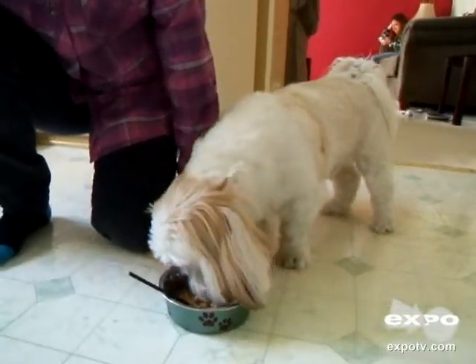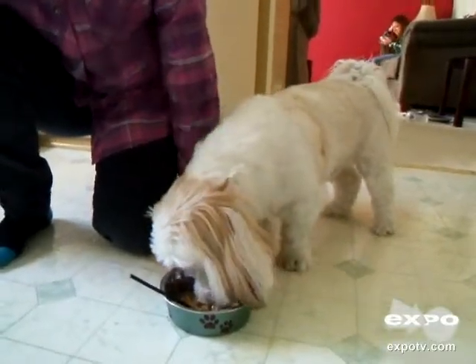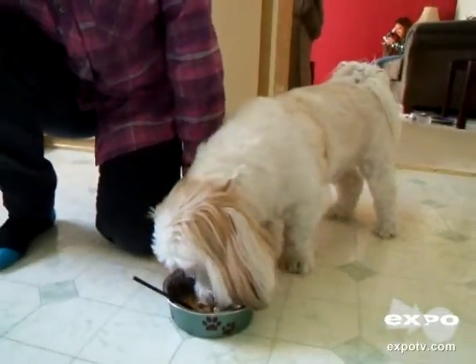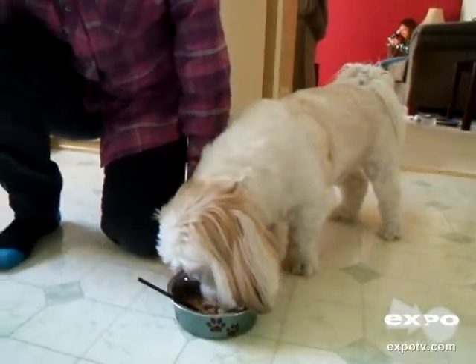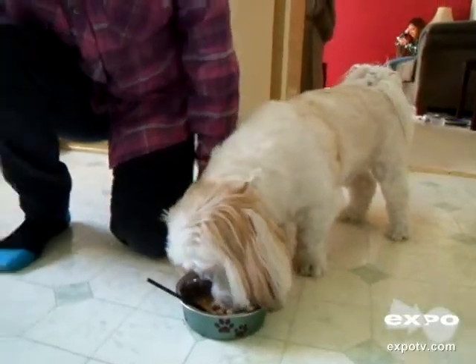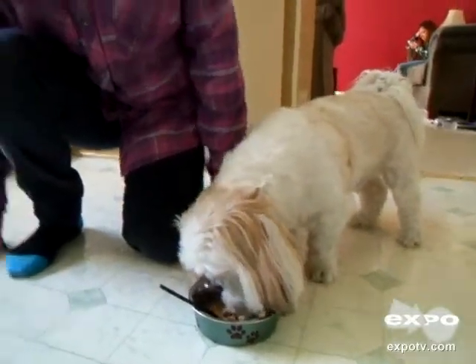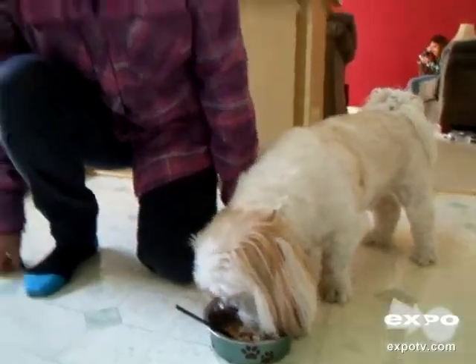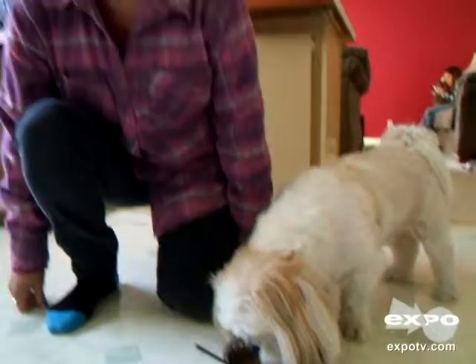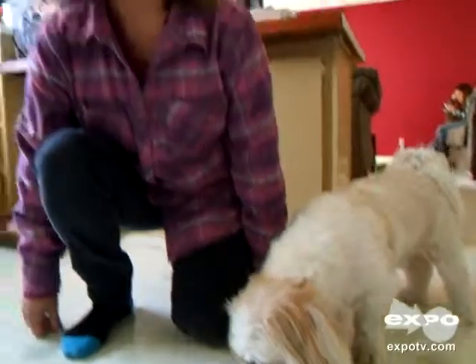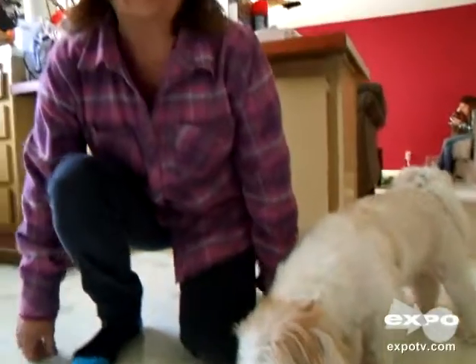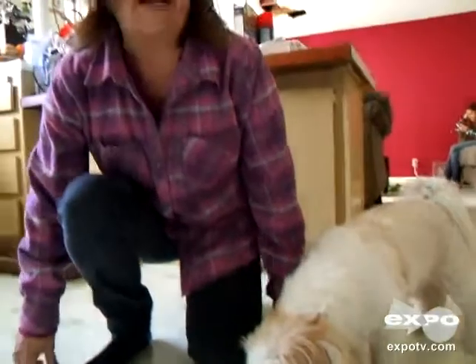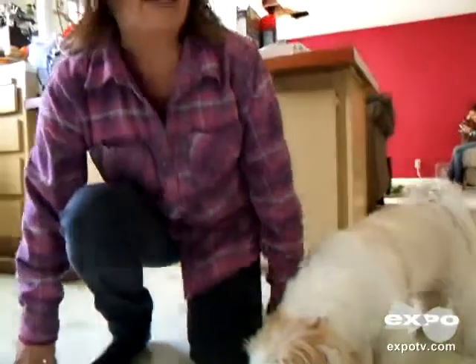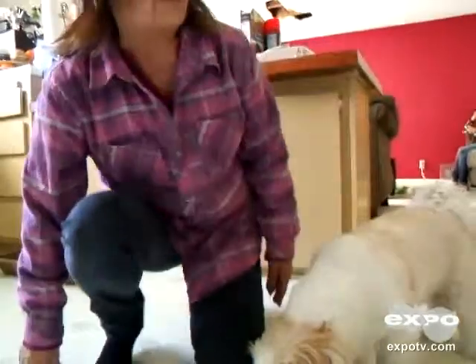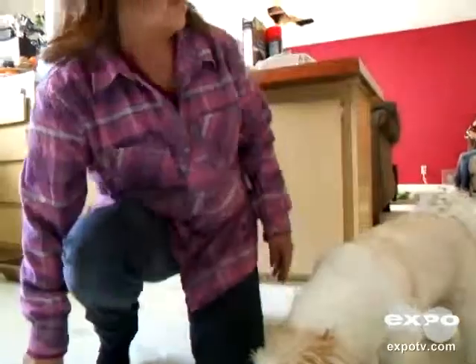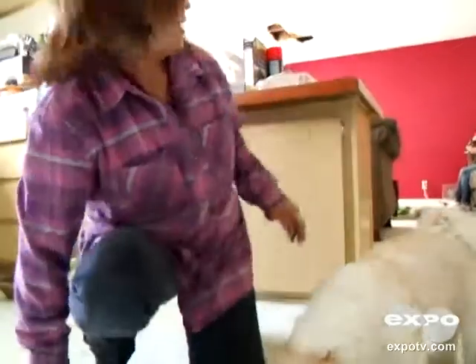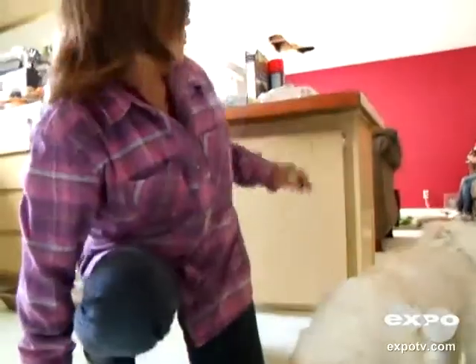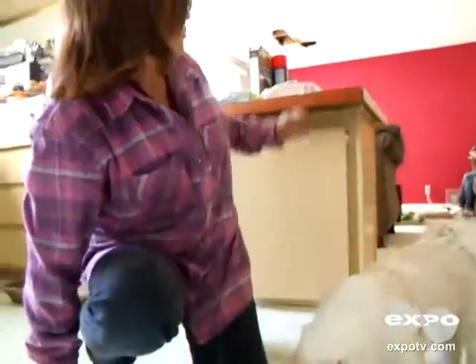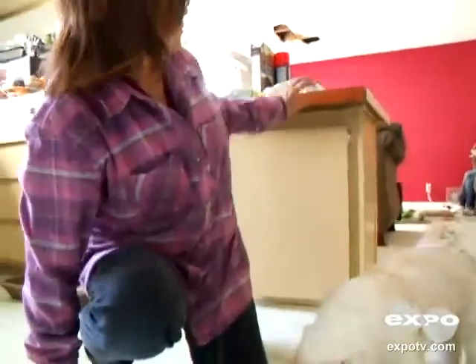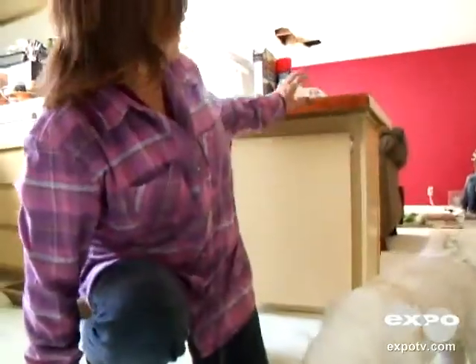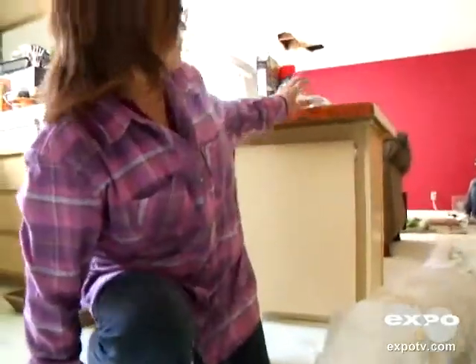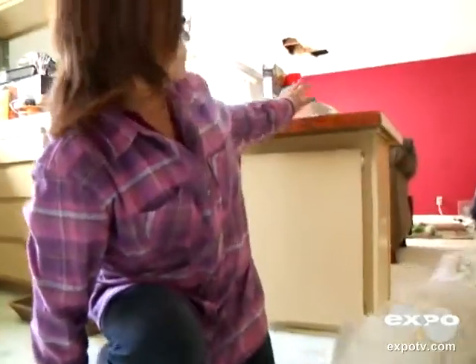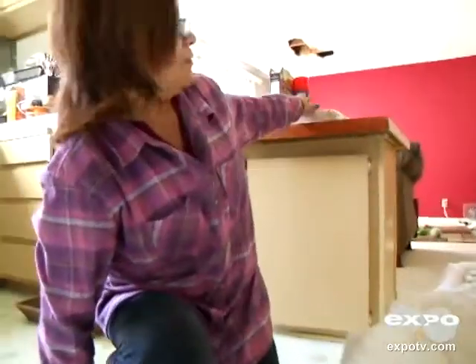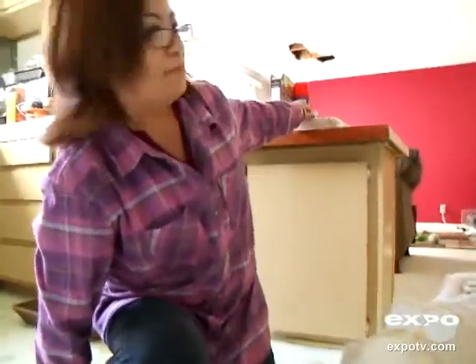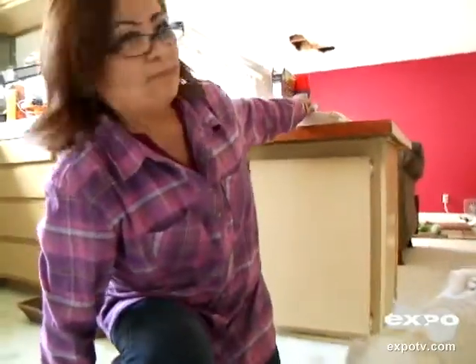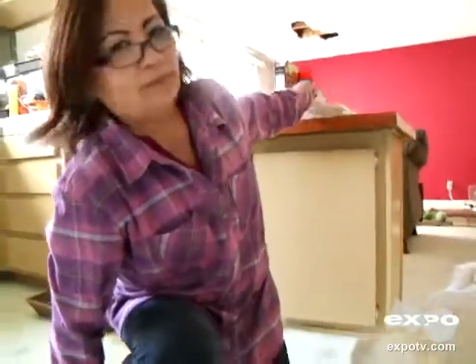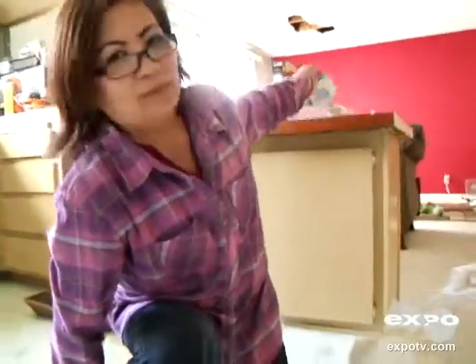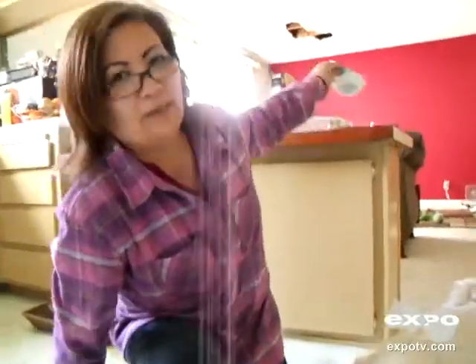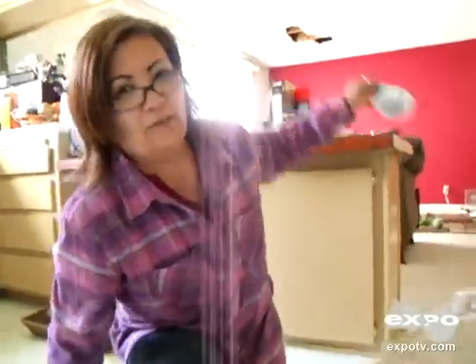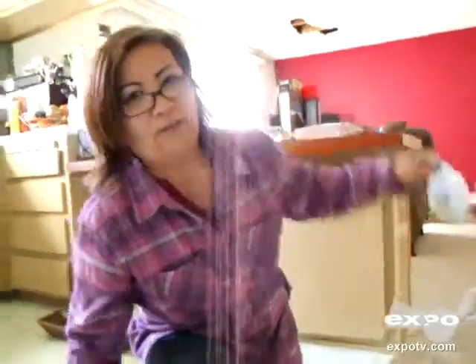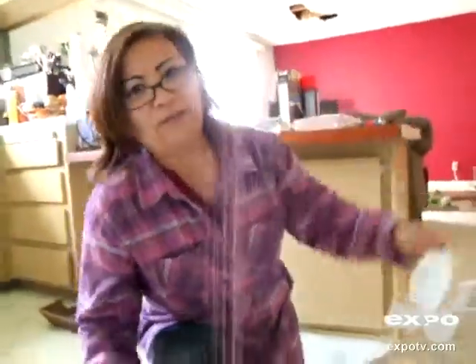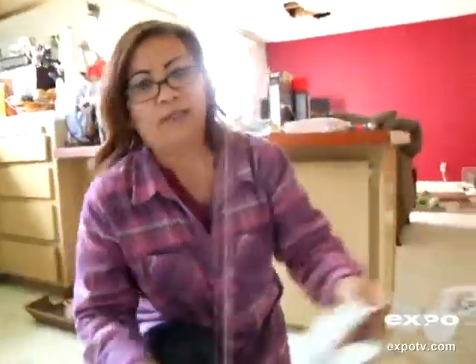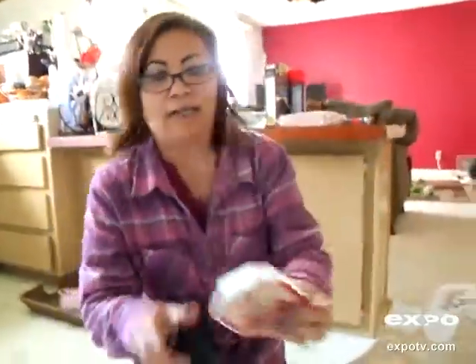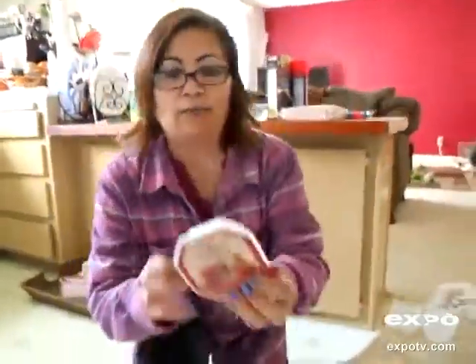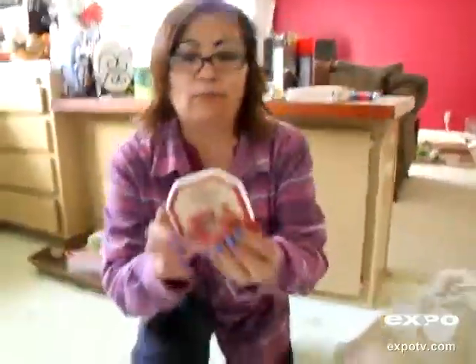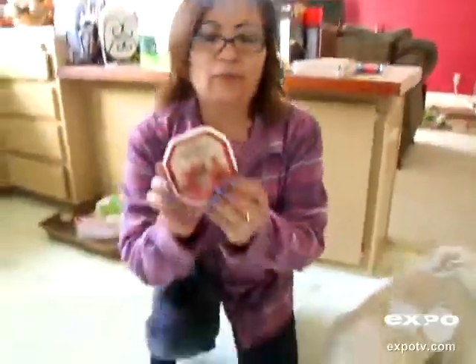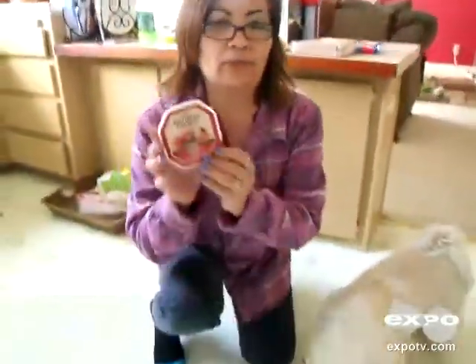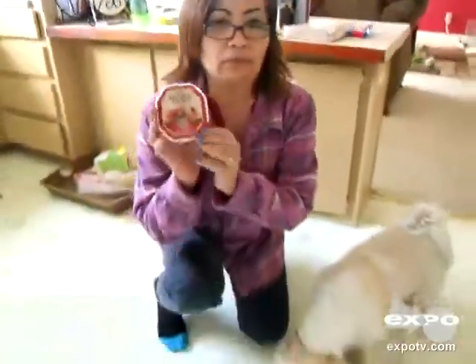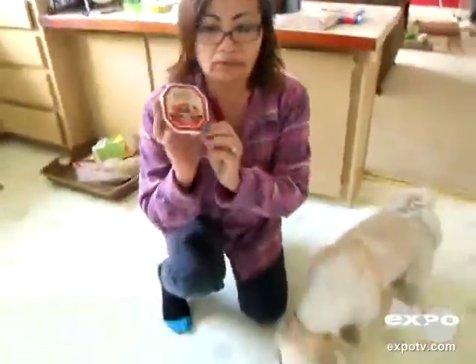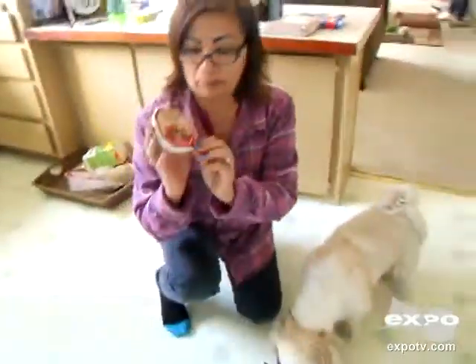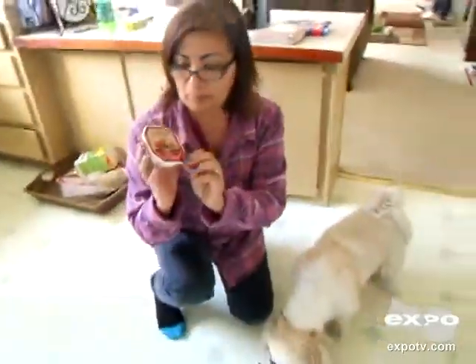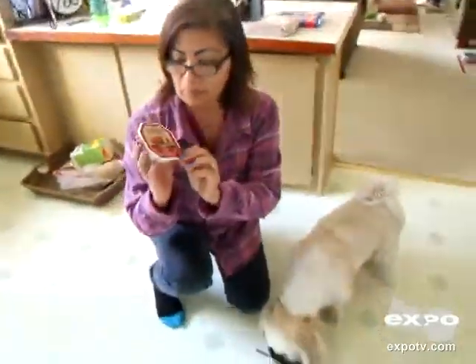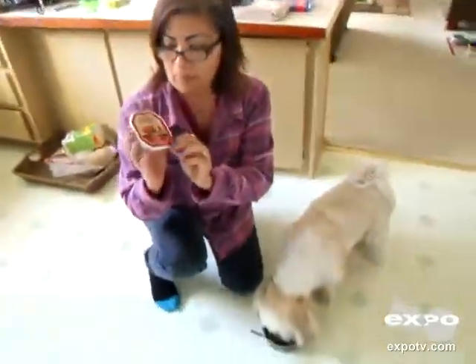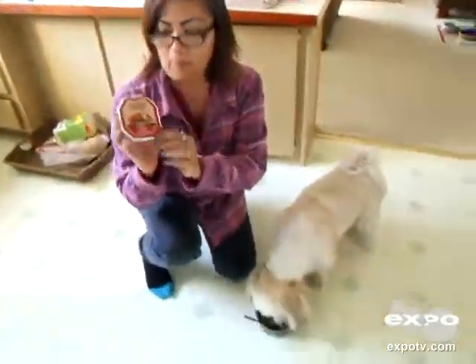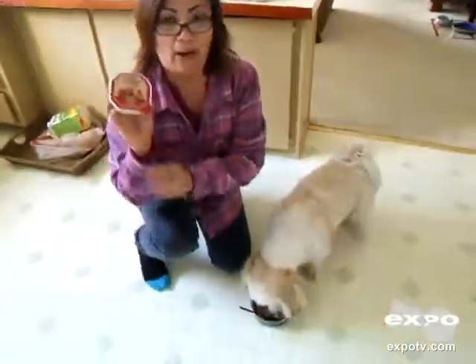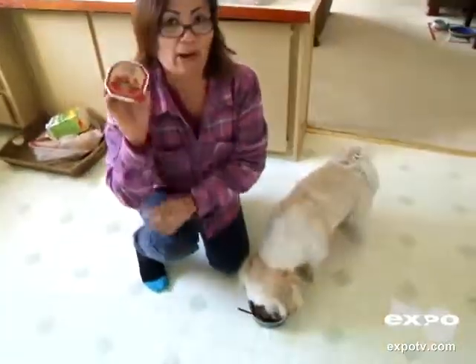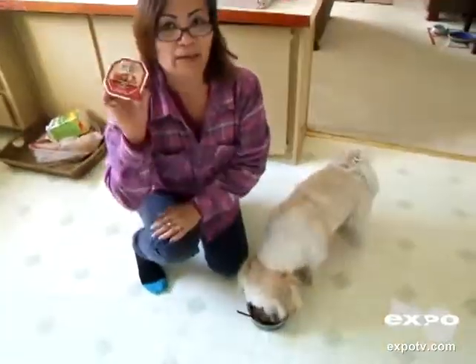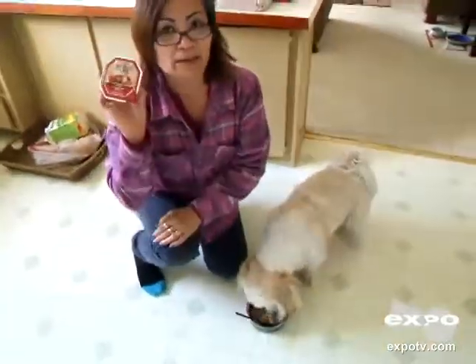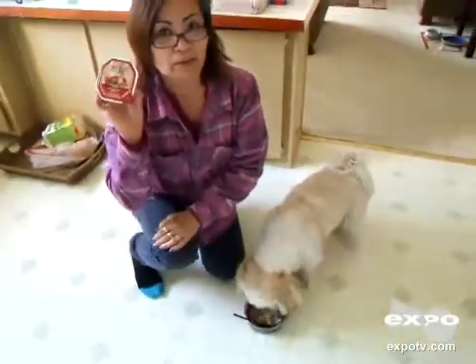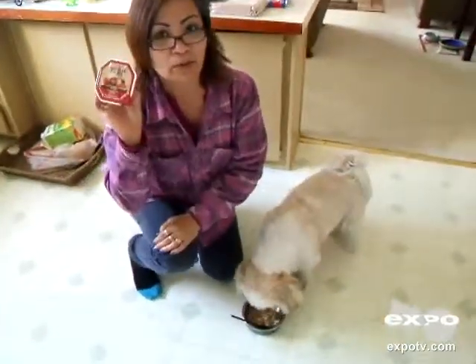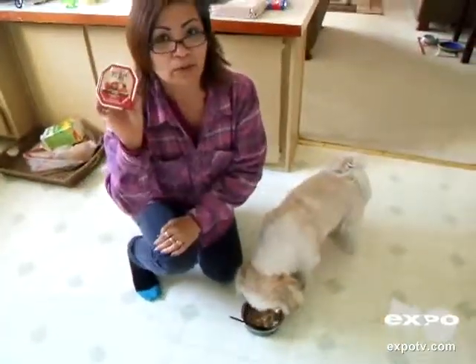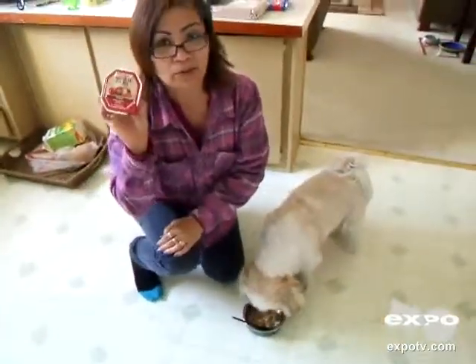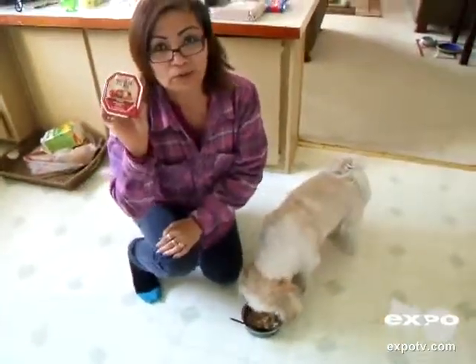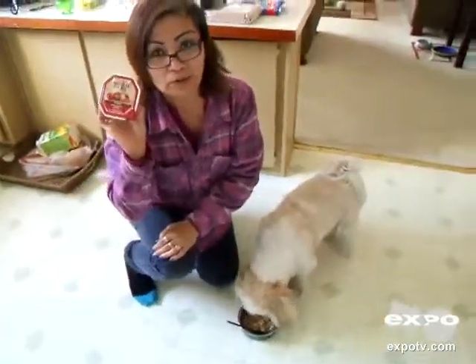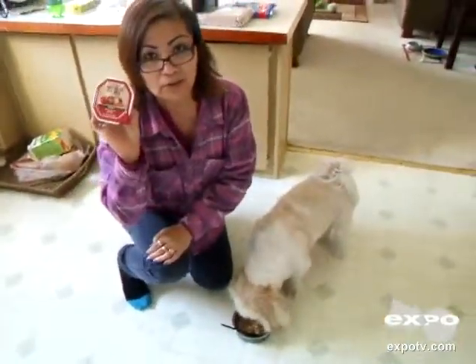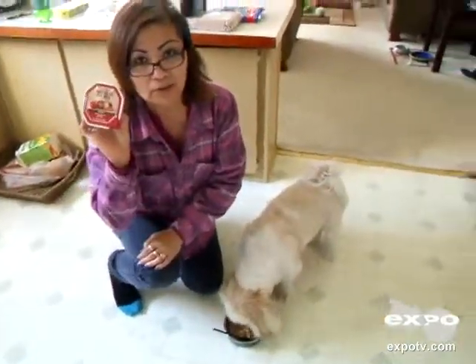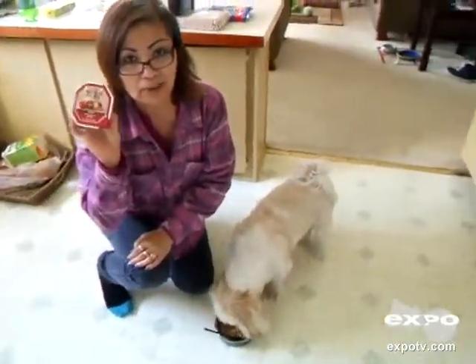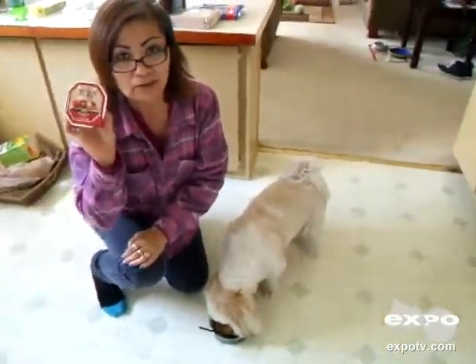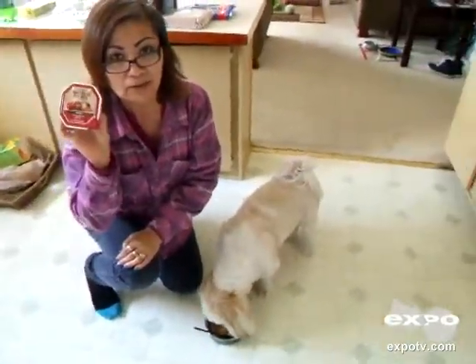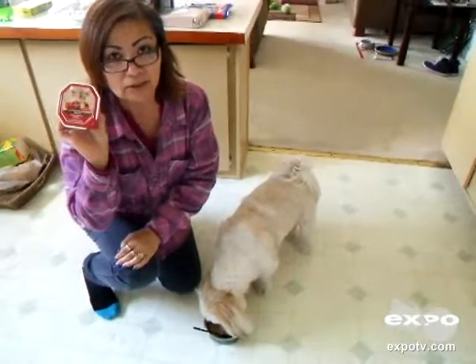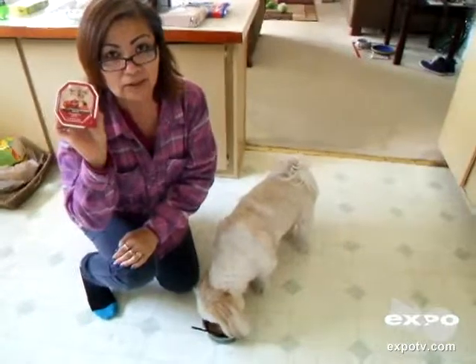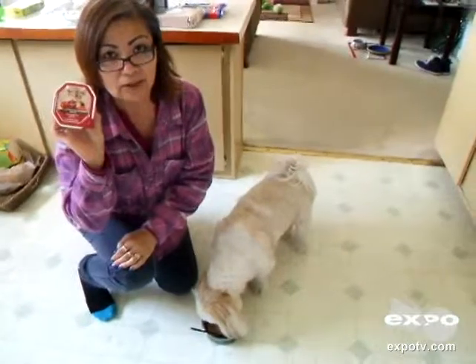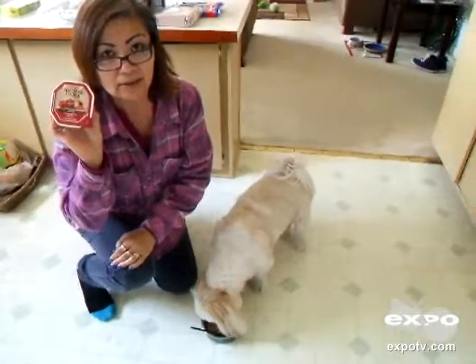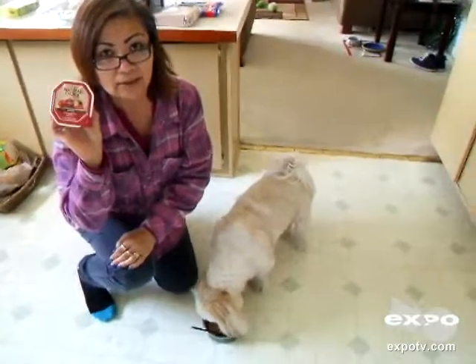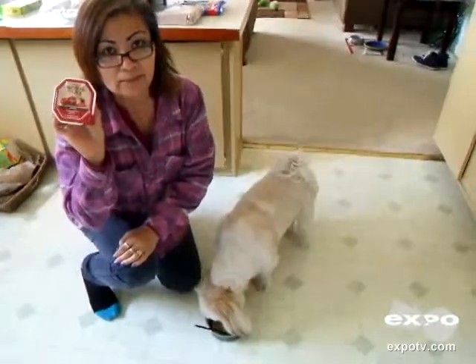He does like it. Looks like we're going to be buying some more Neutro Natural Choice. Bye-bye.